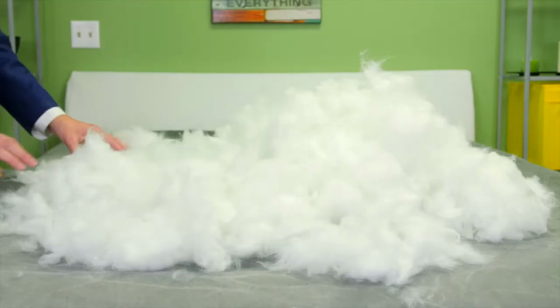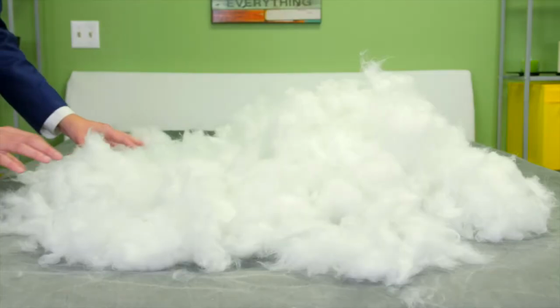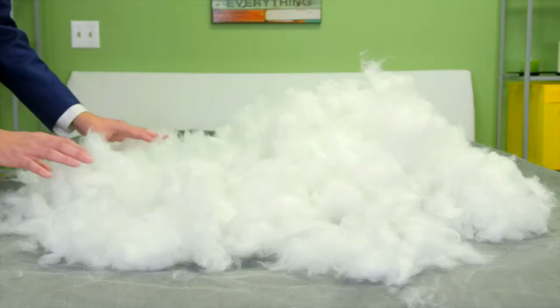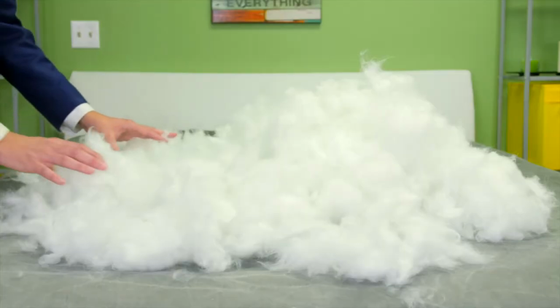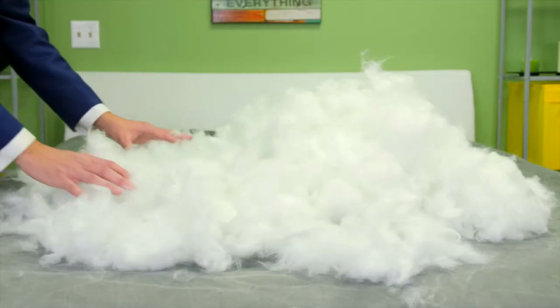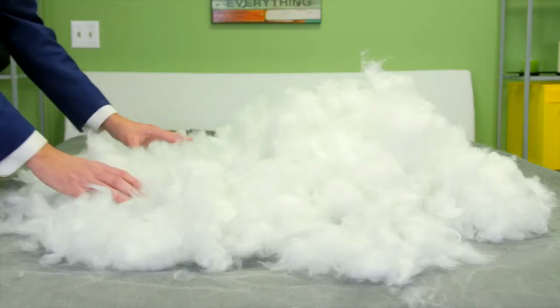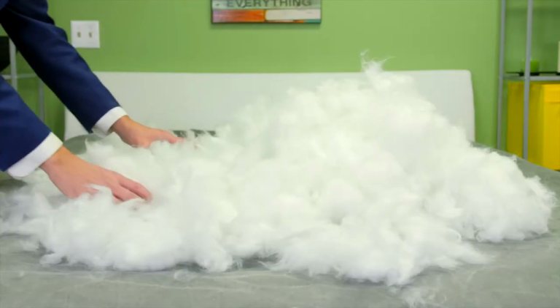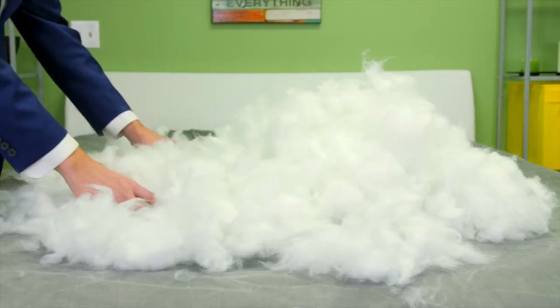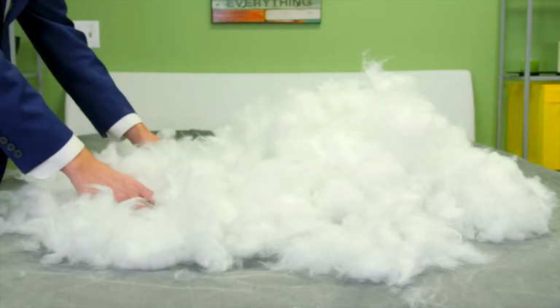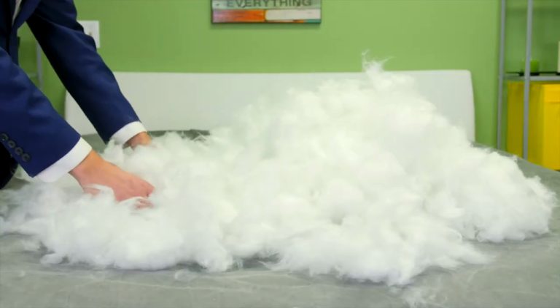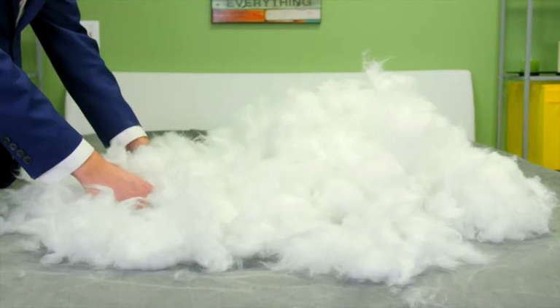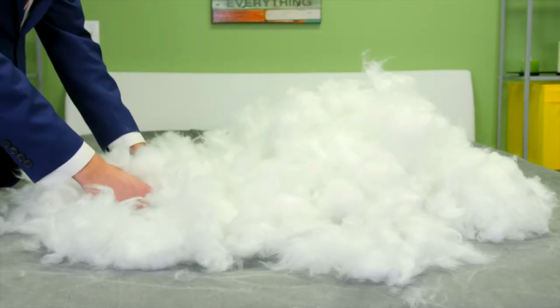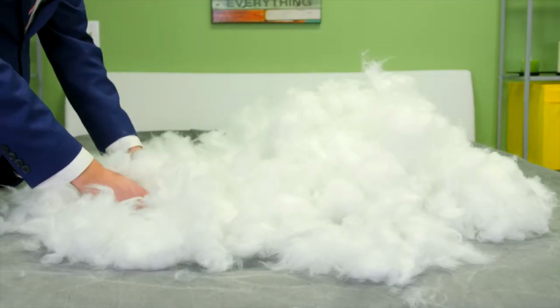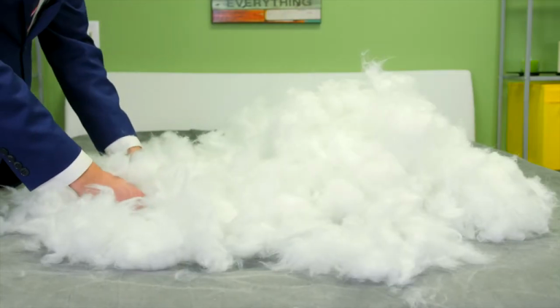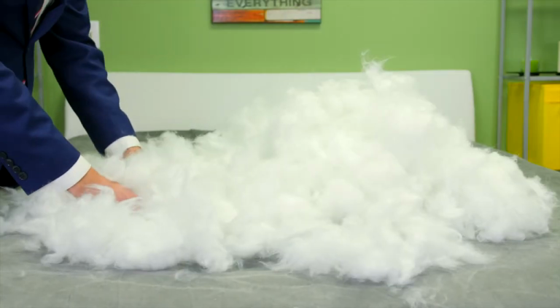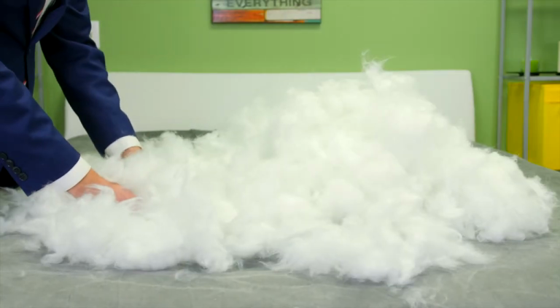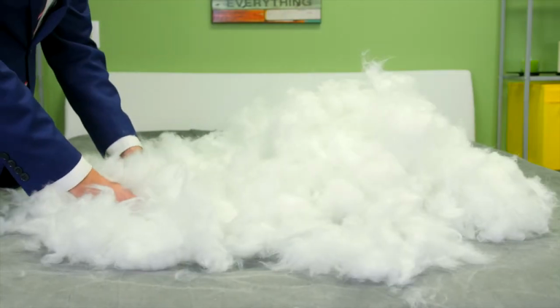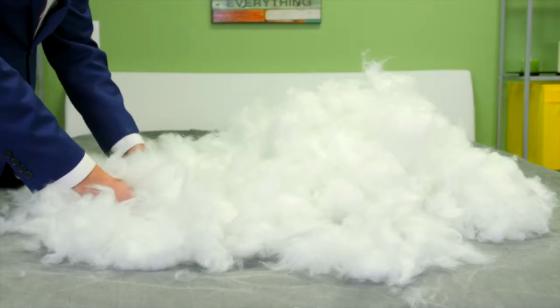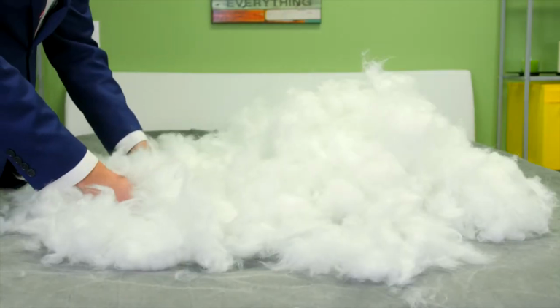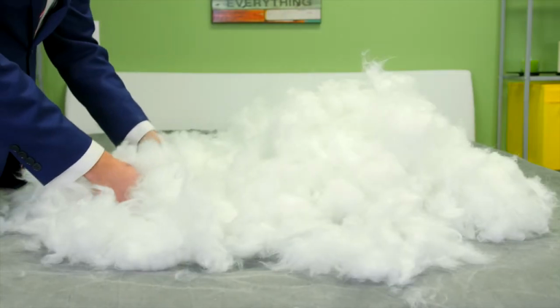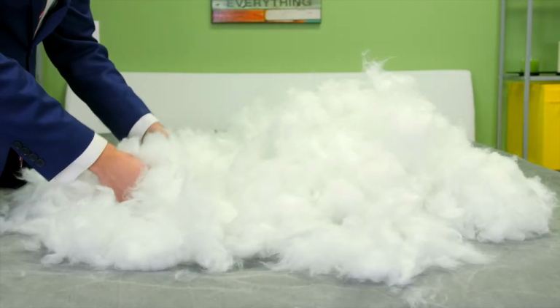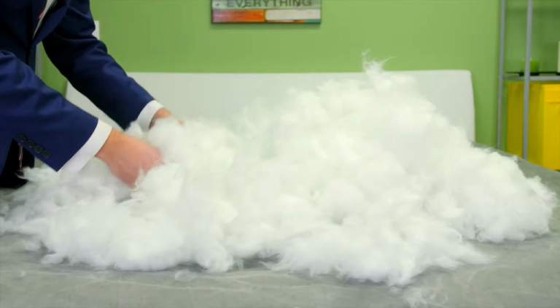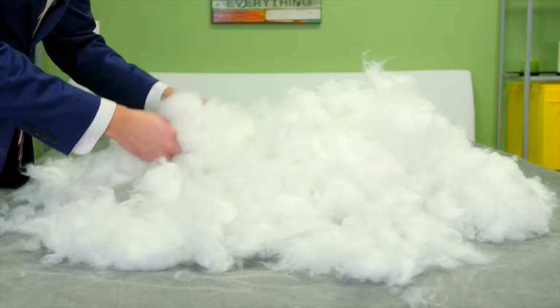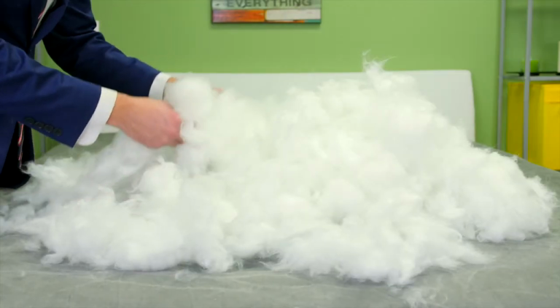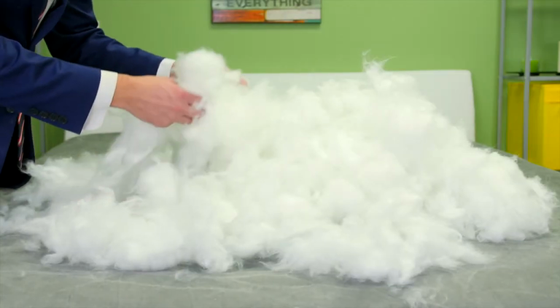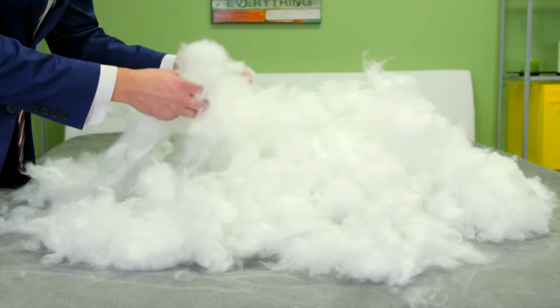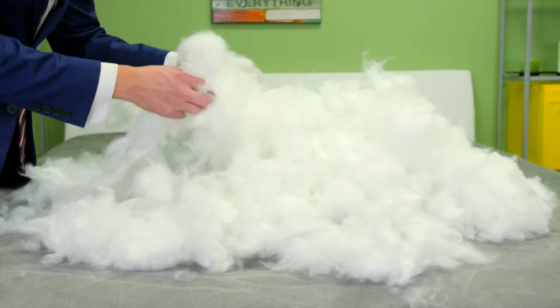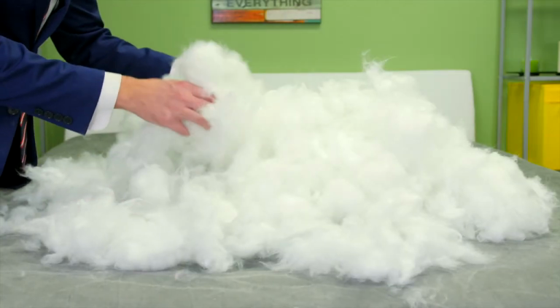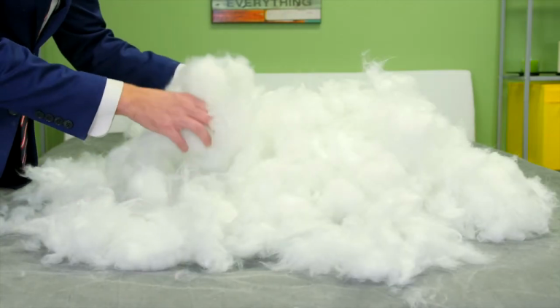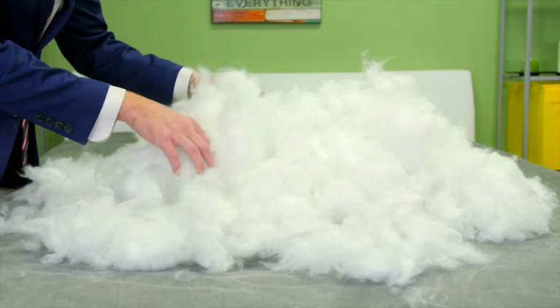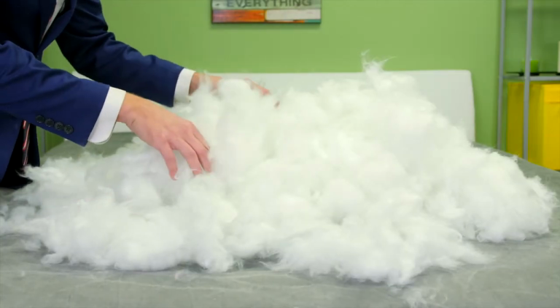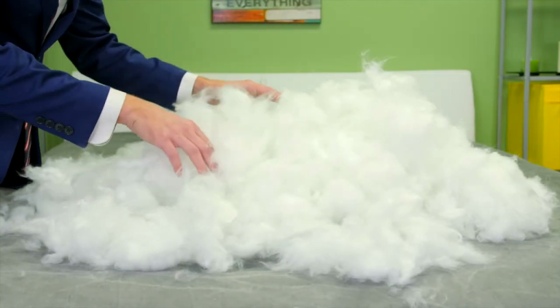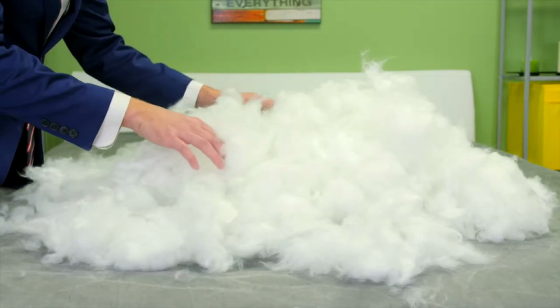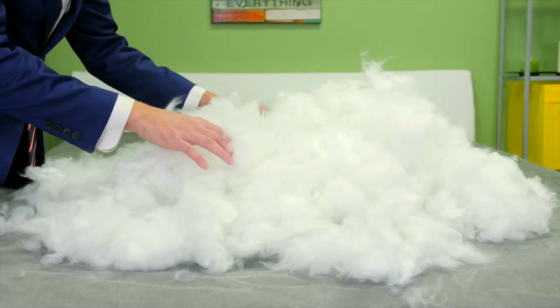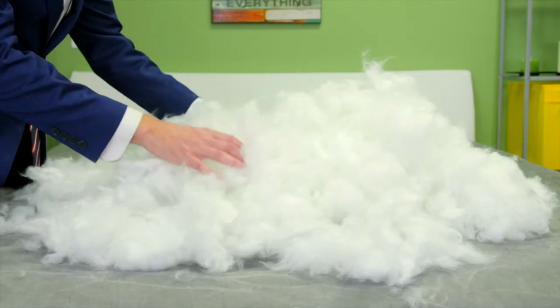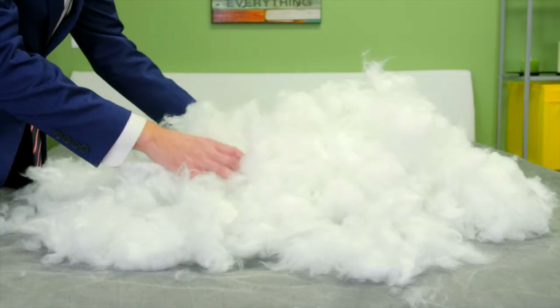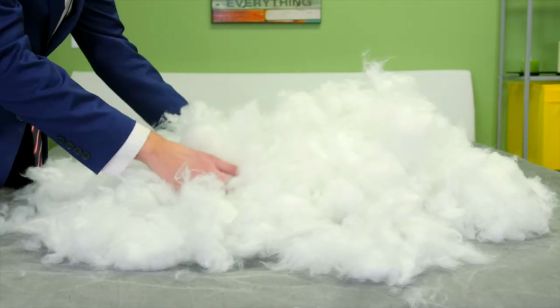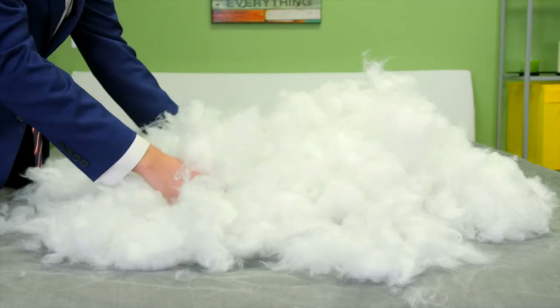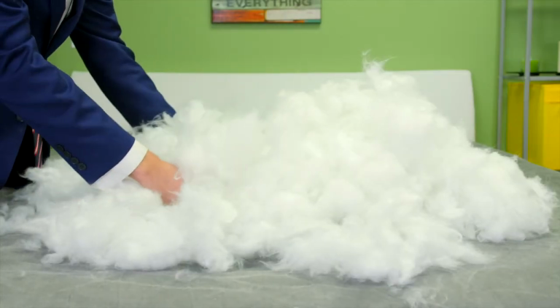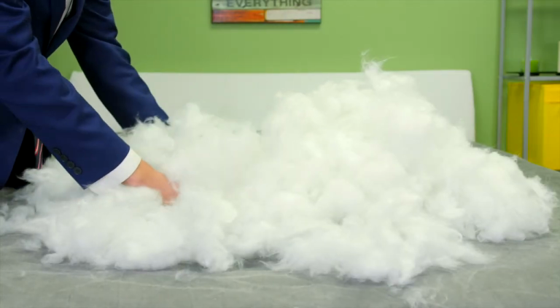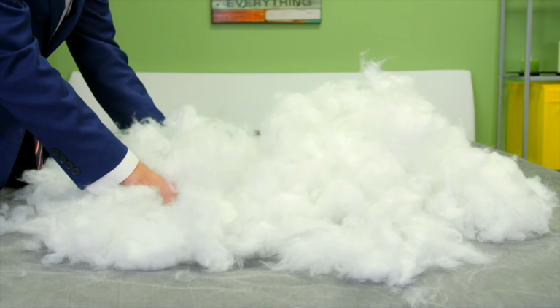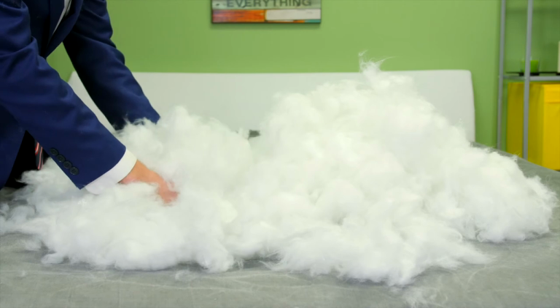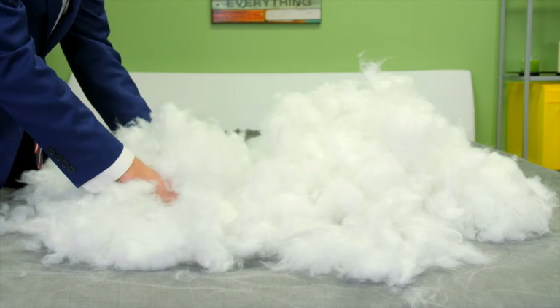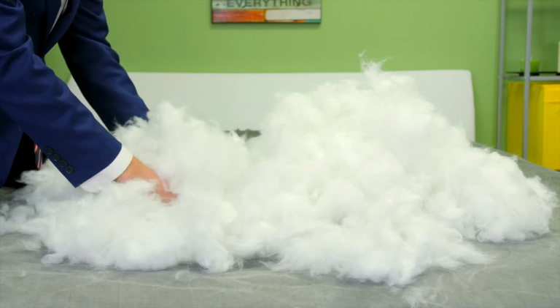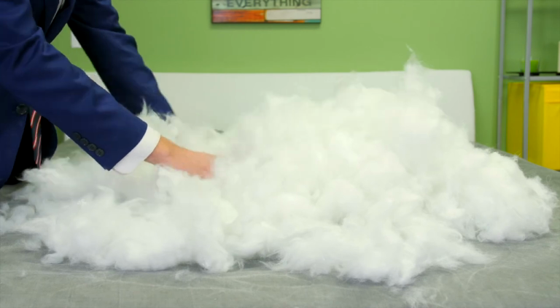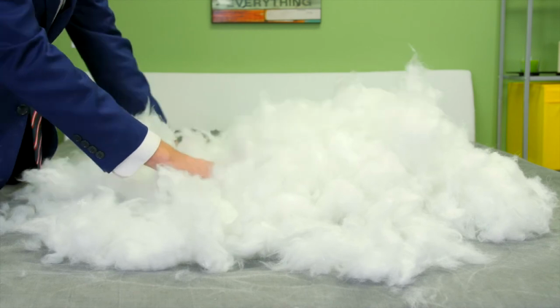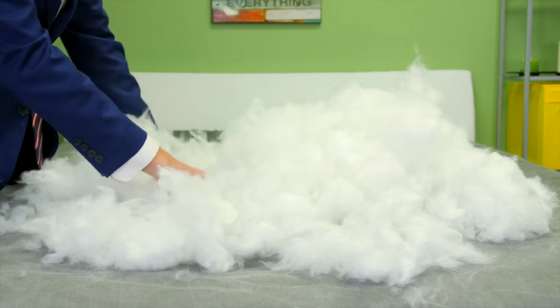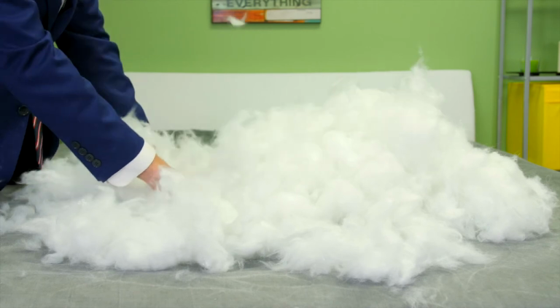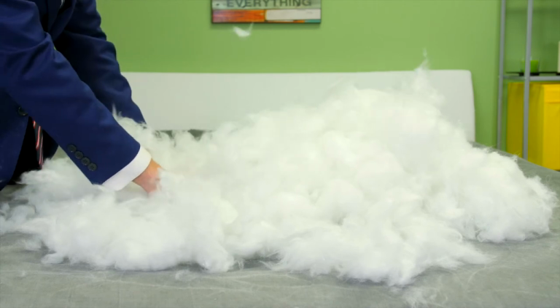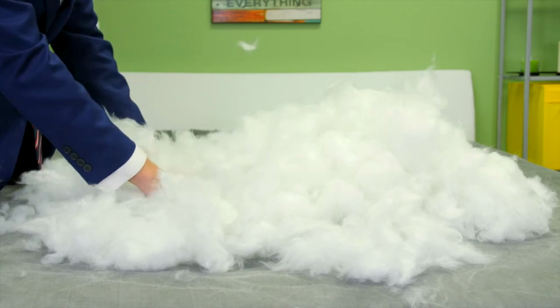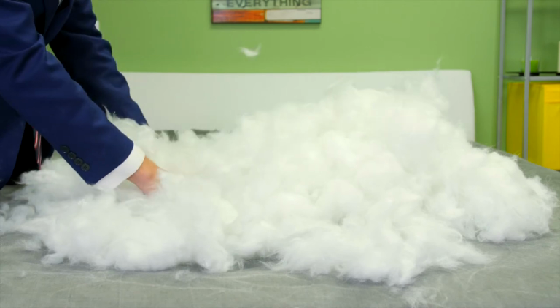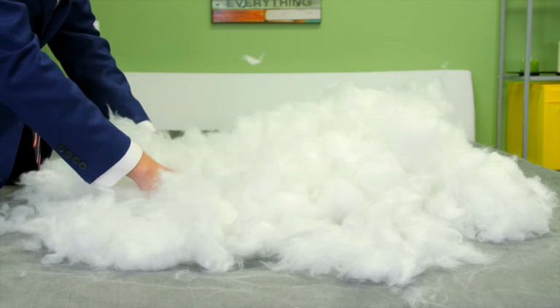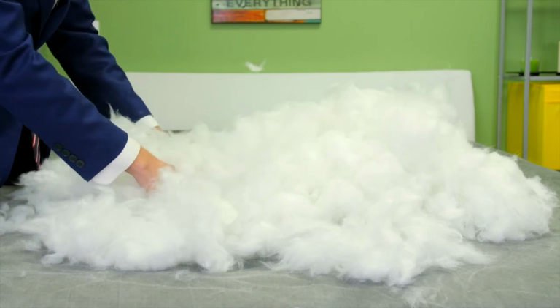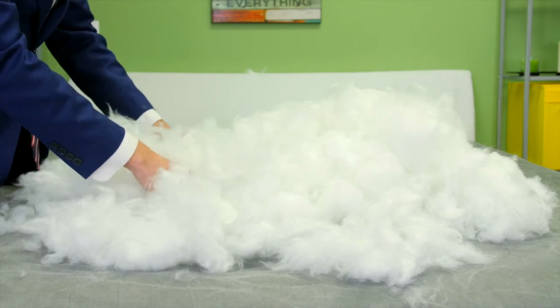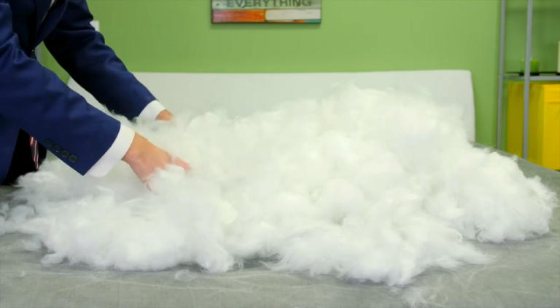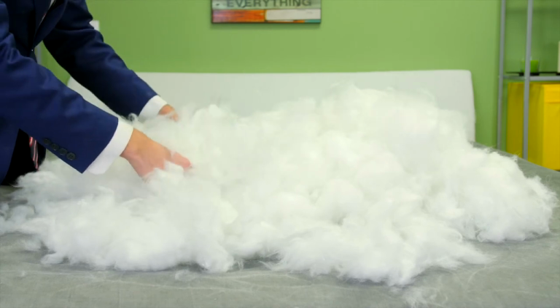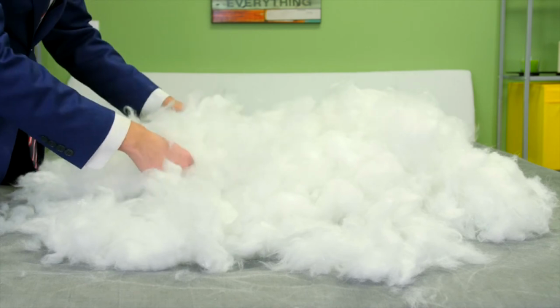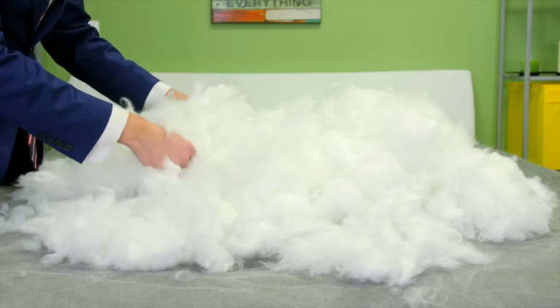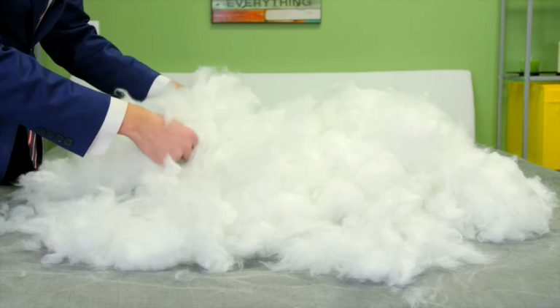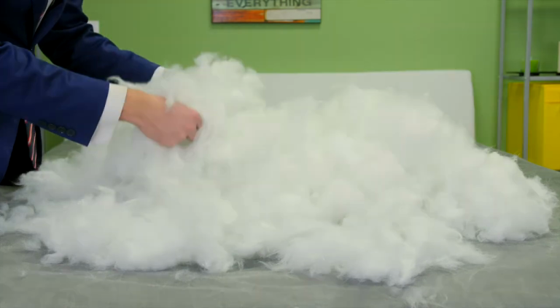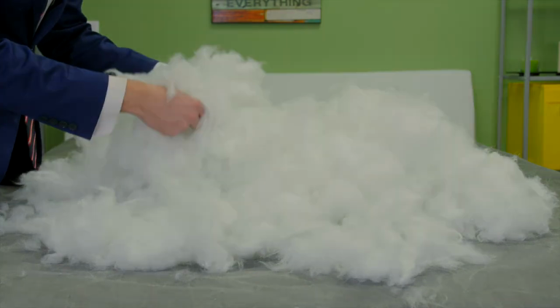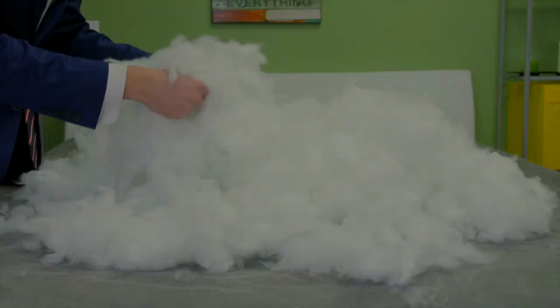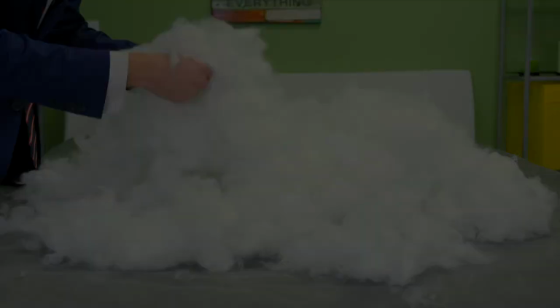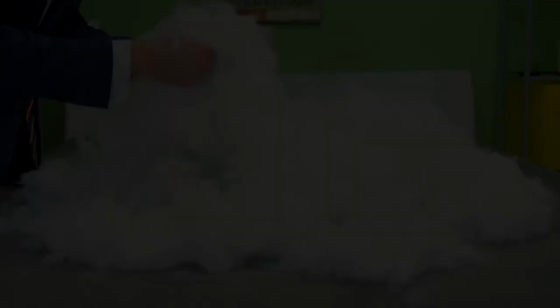It's filled with our finest poly gel fiber to feel and function just like White Goose Down. Best of all, it's machine washable and dryable.